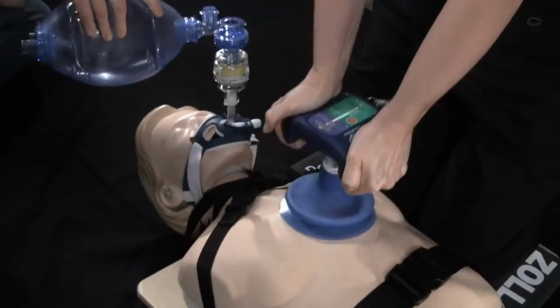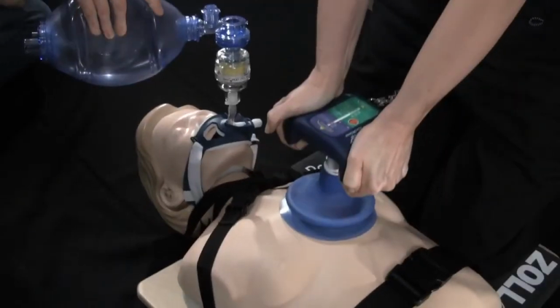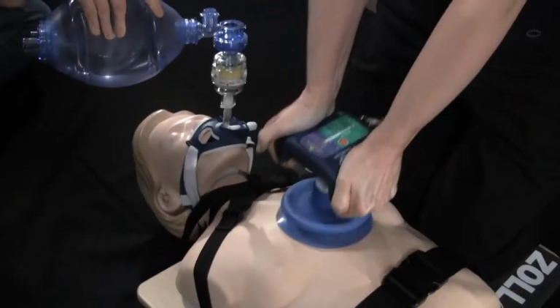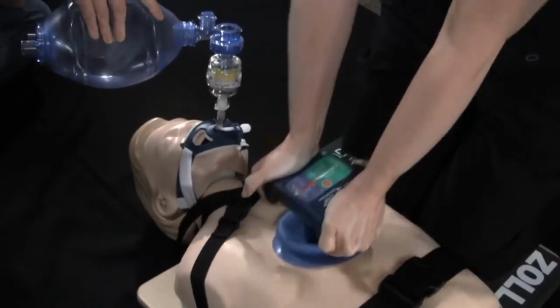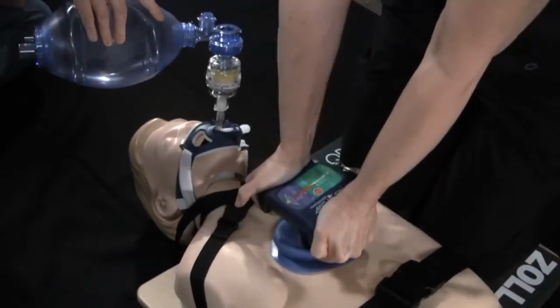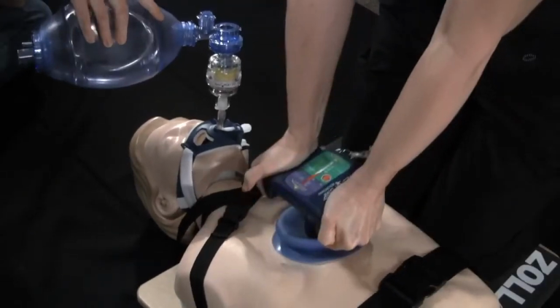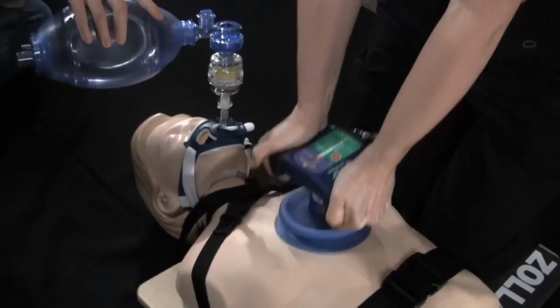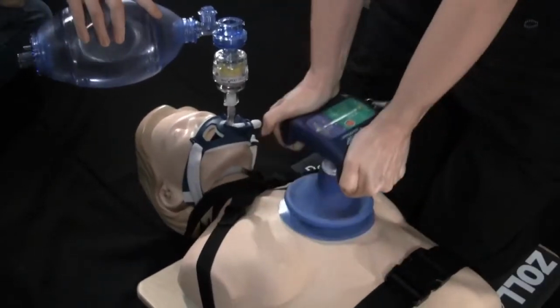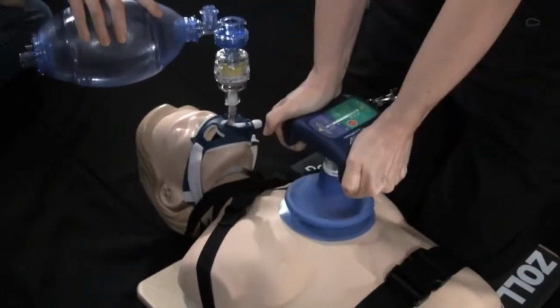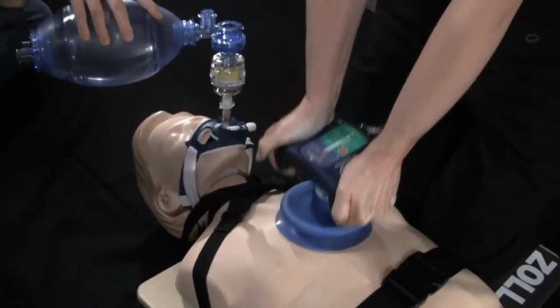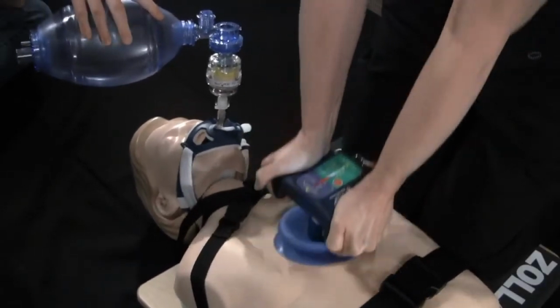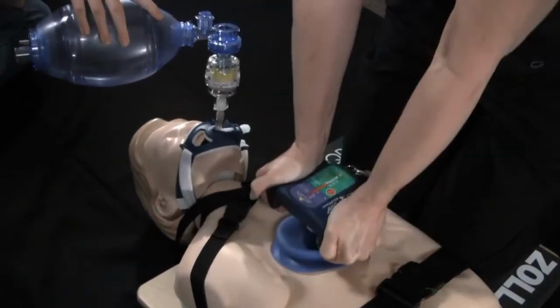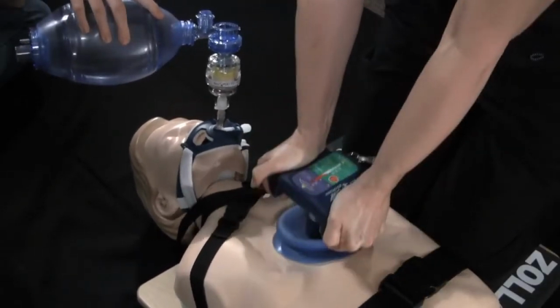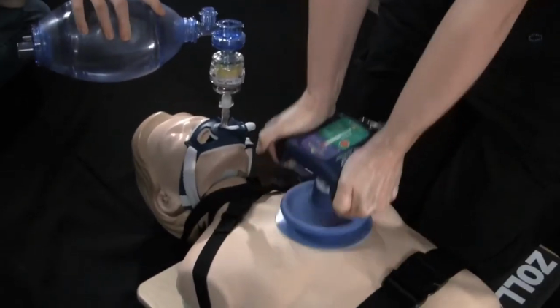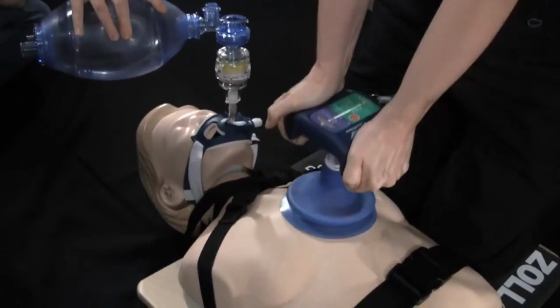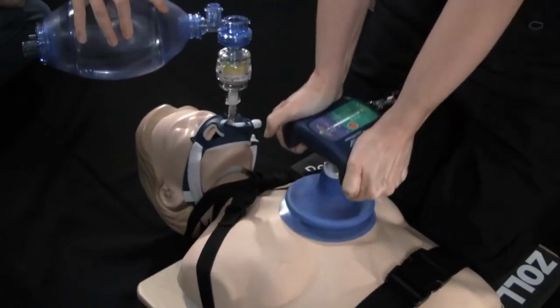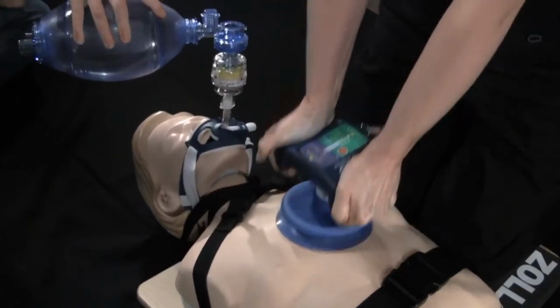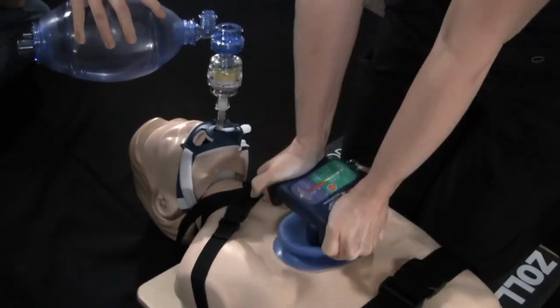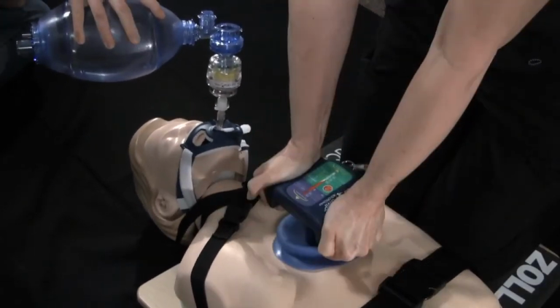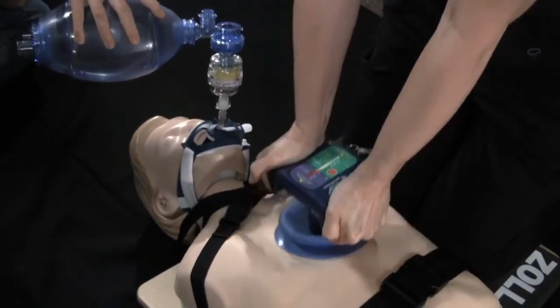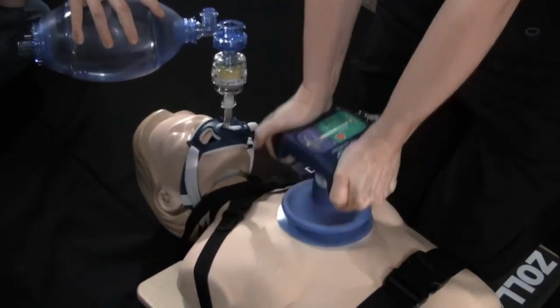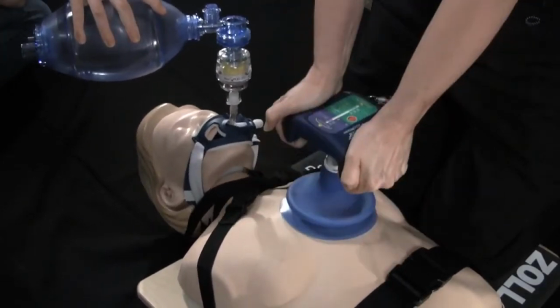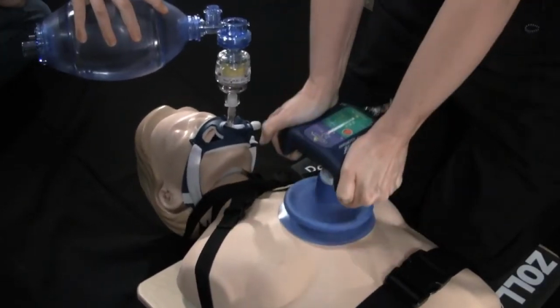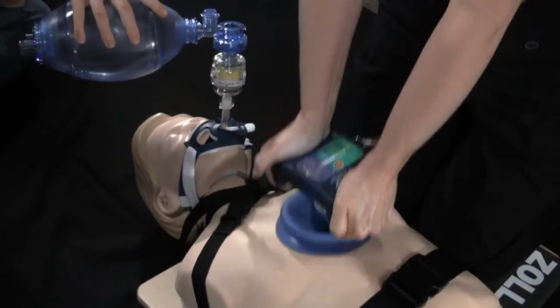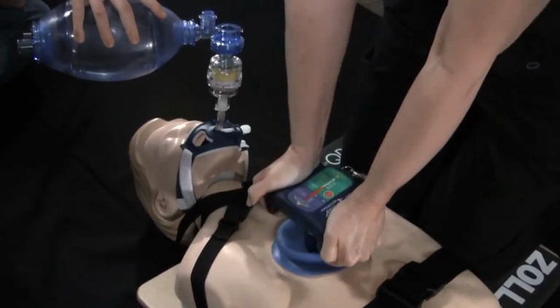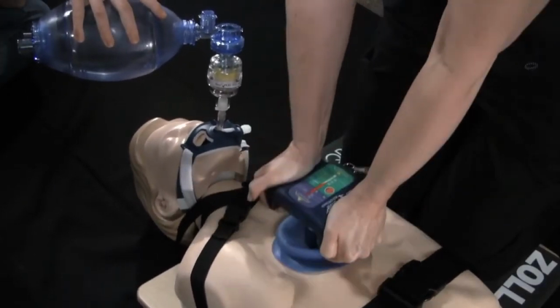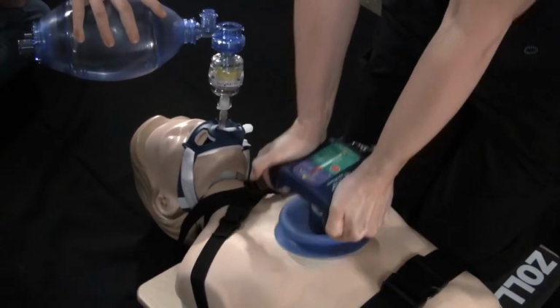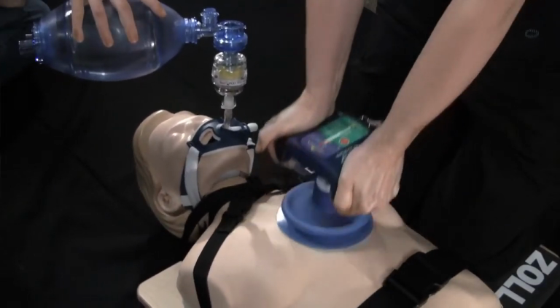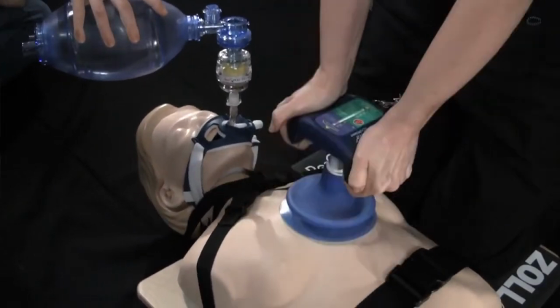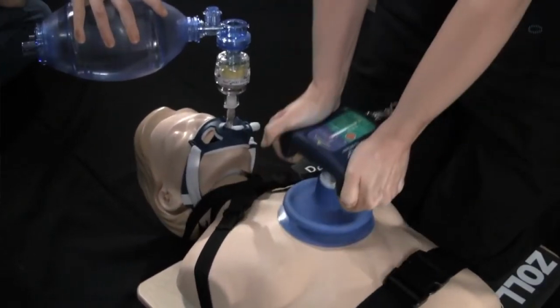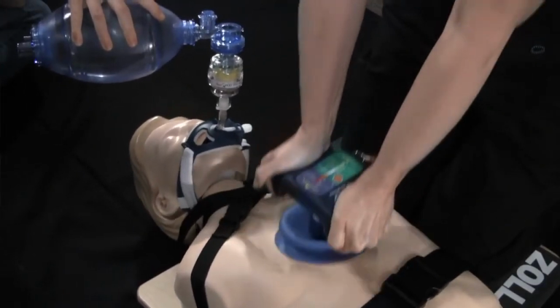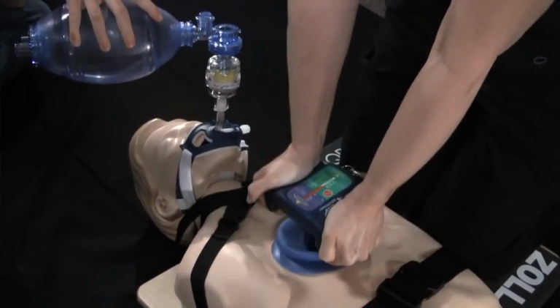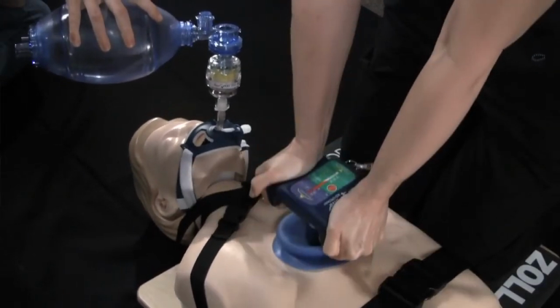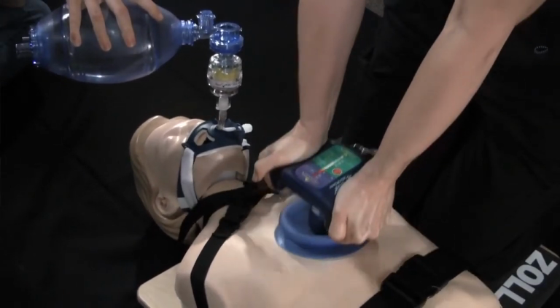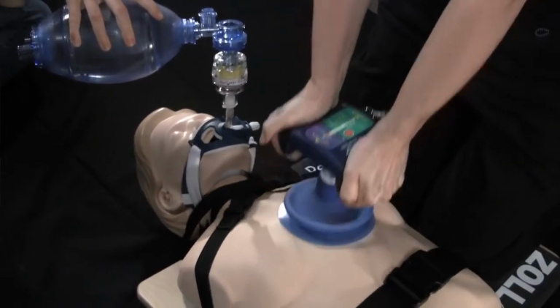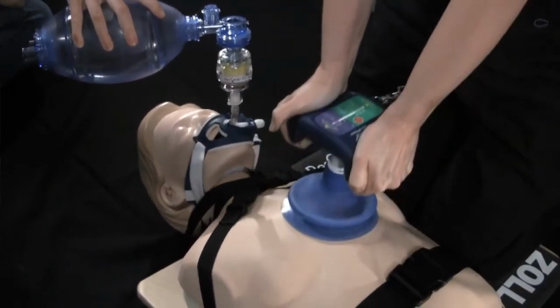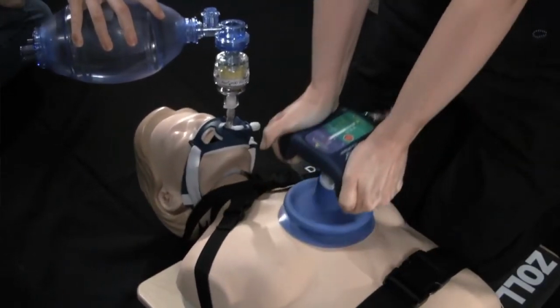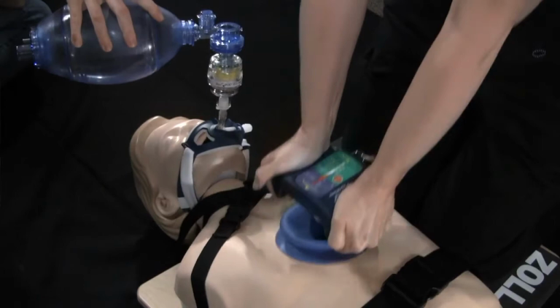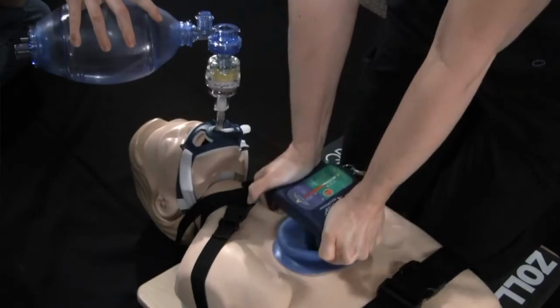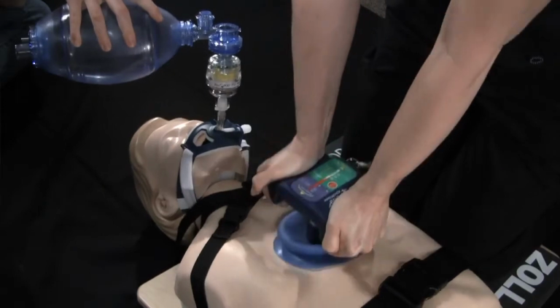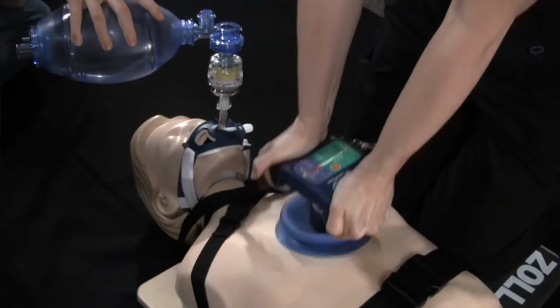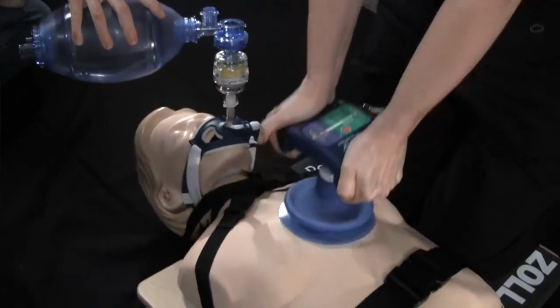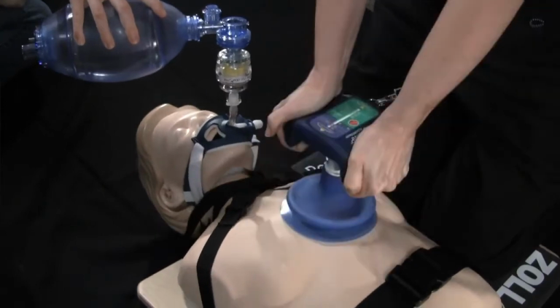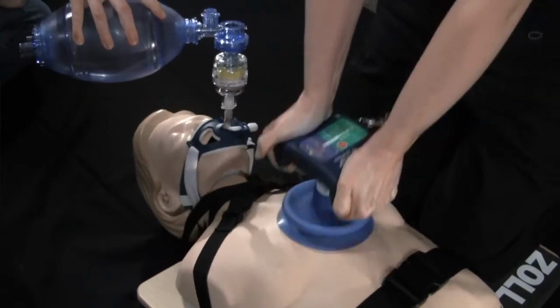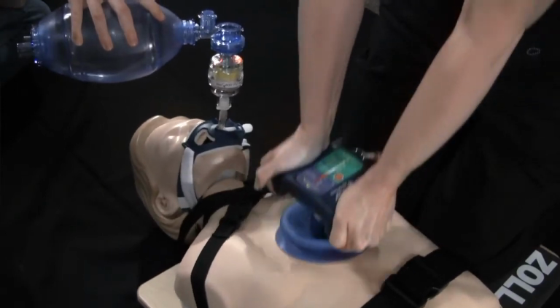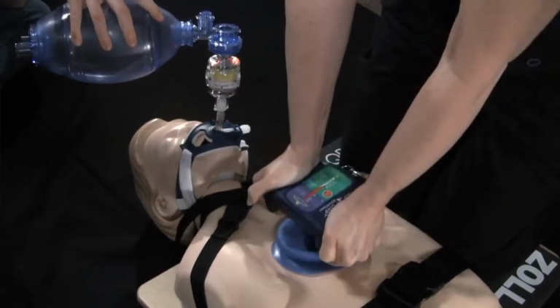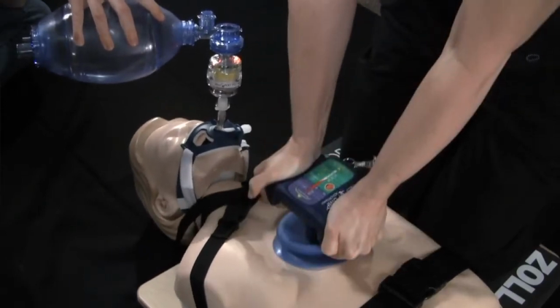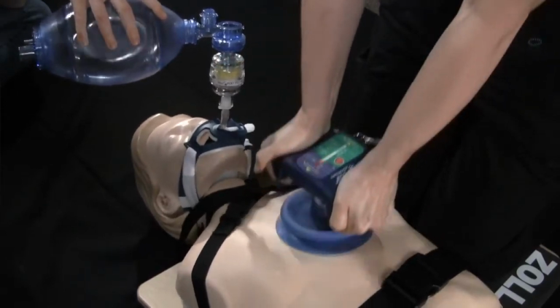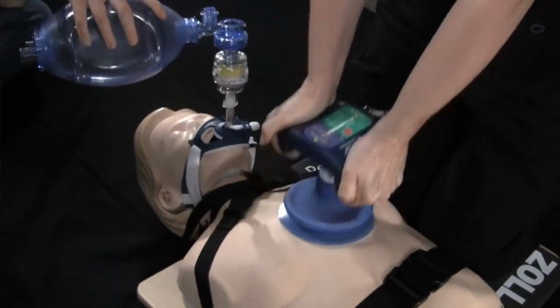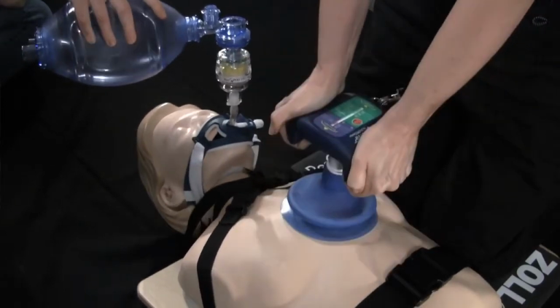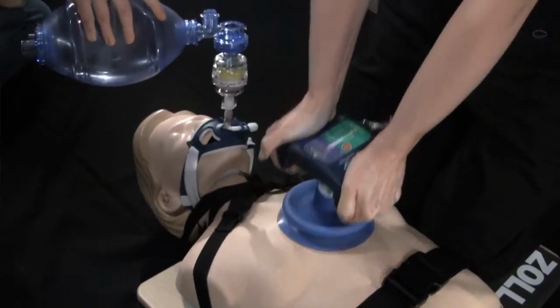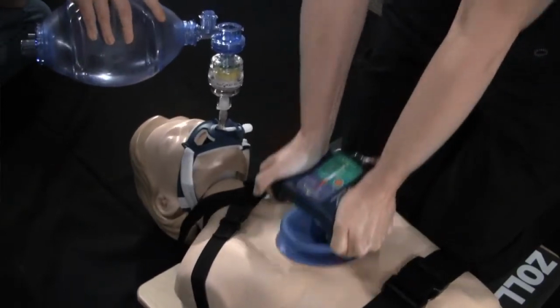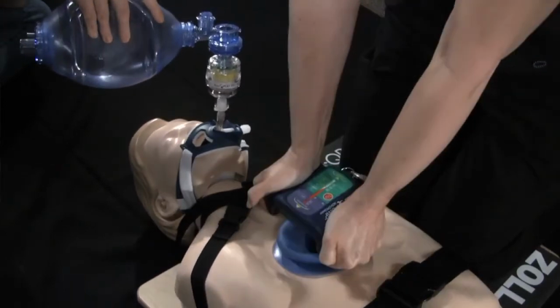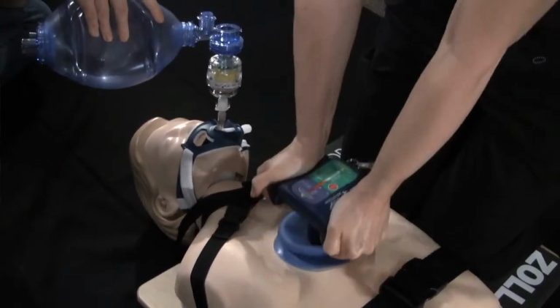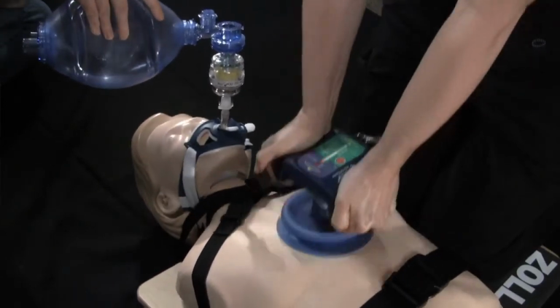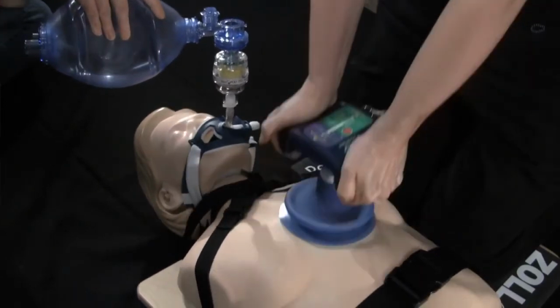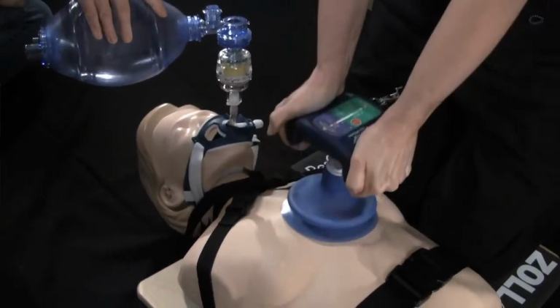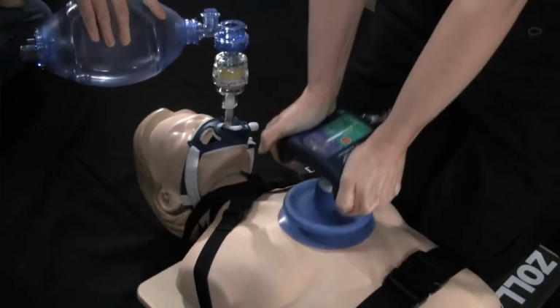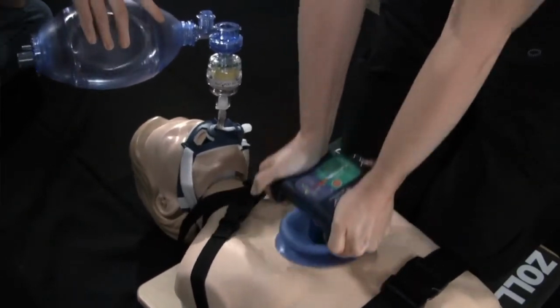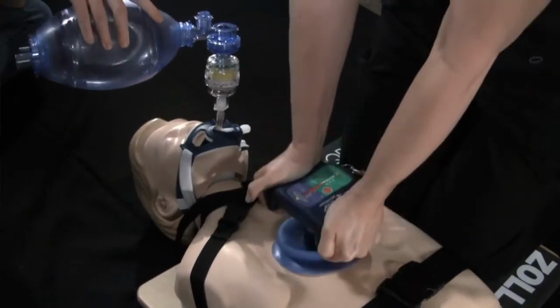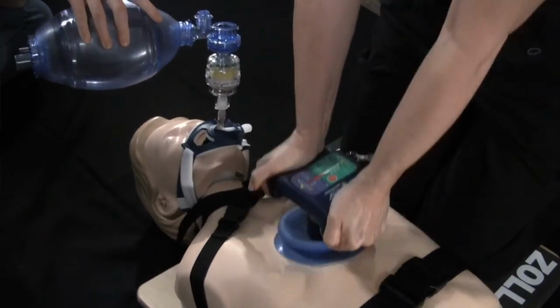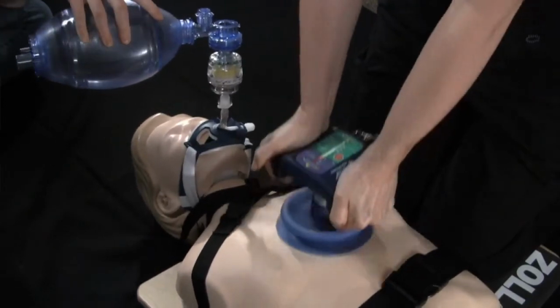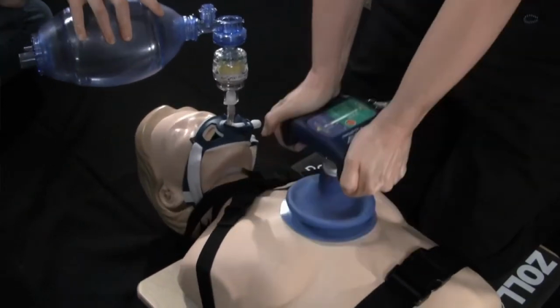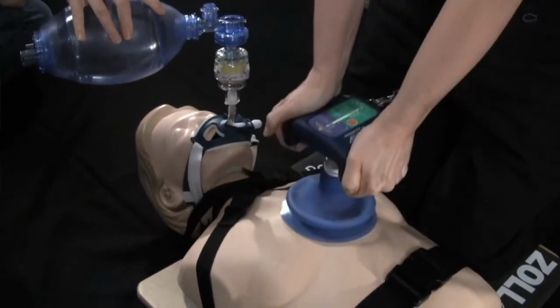The rescue pump is a handheld suction cup device that actively lifts the chest to help further enhance the vacuum in the chest.